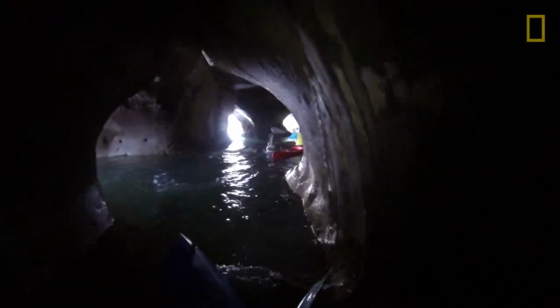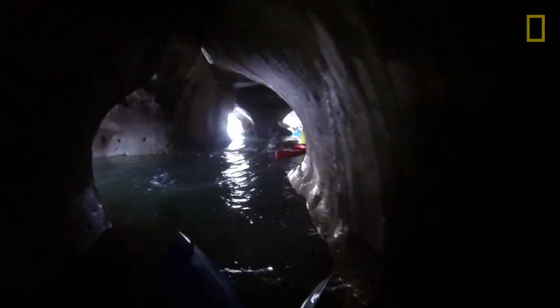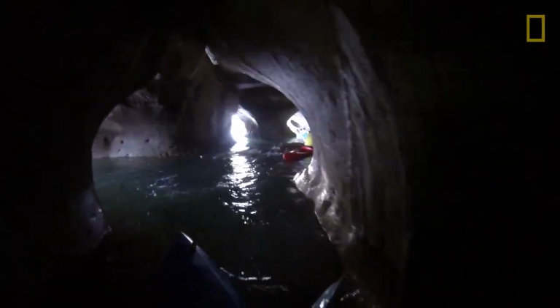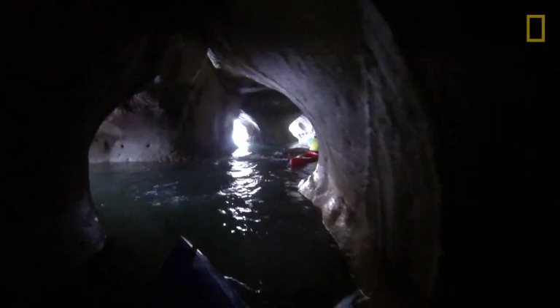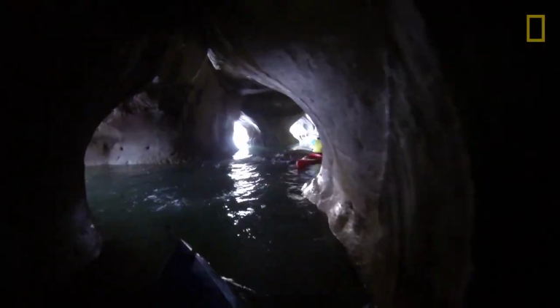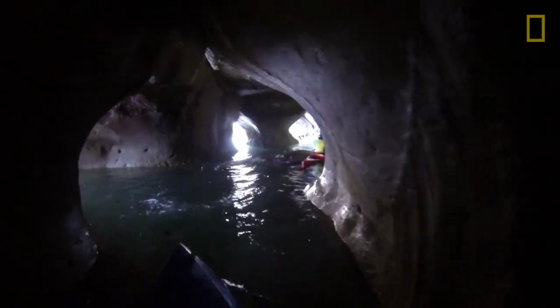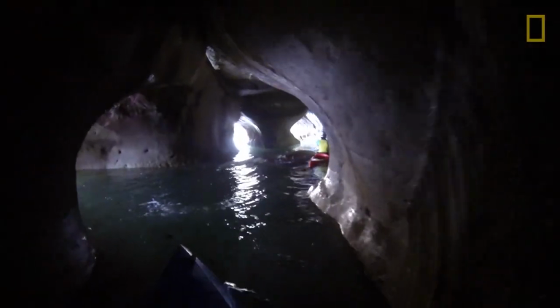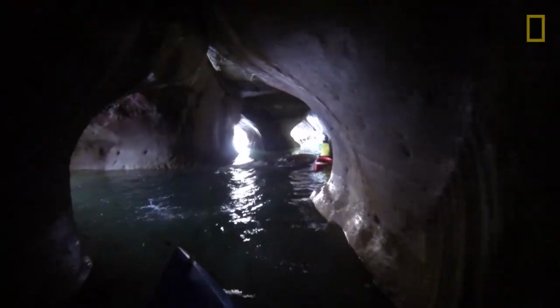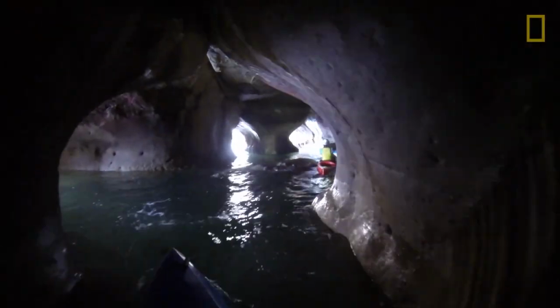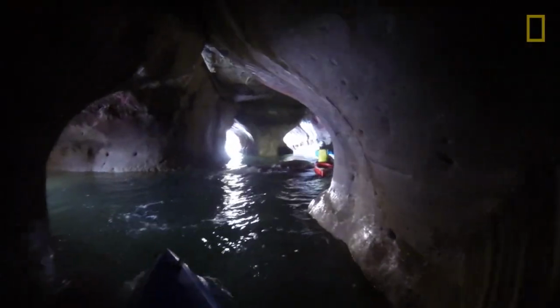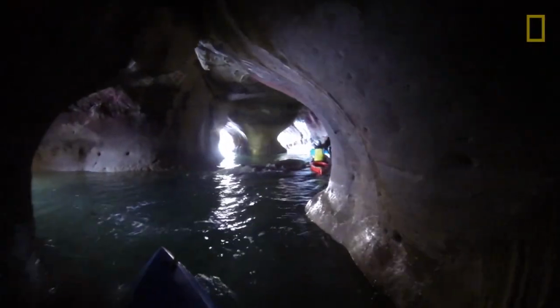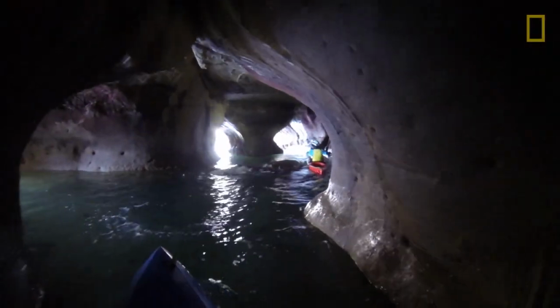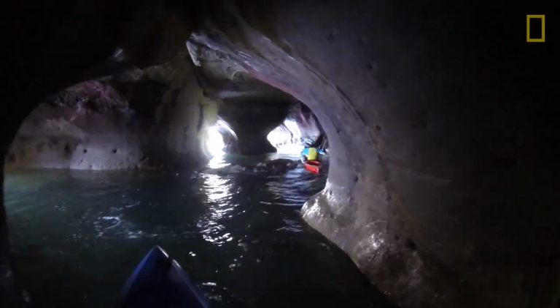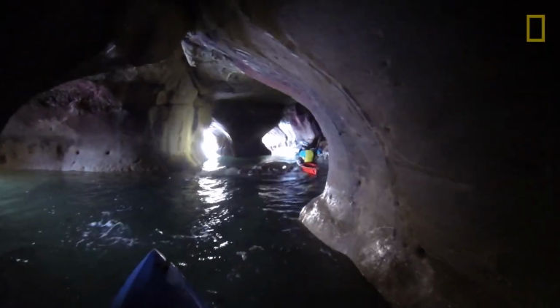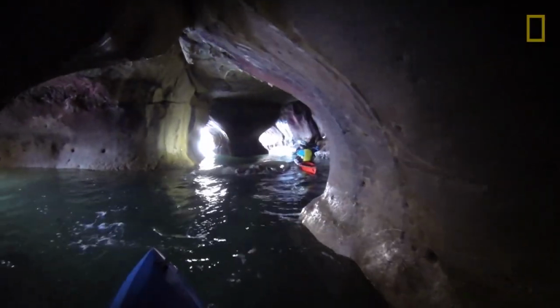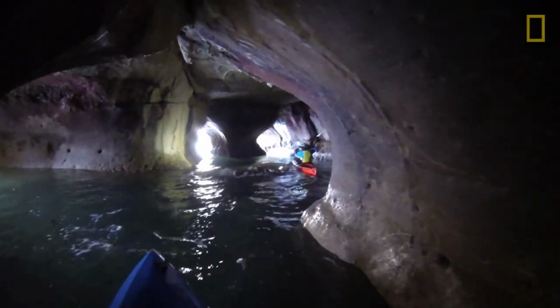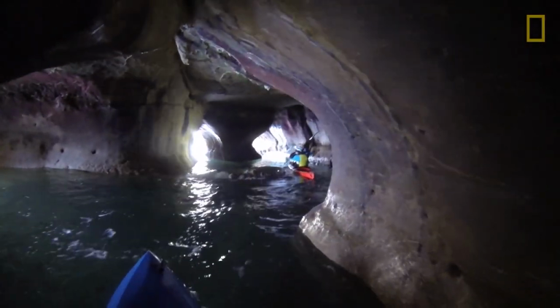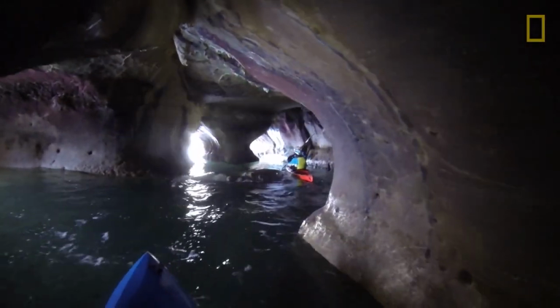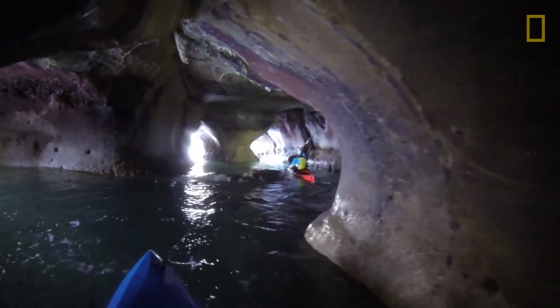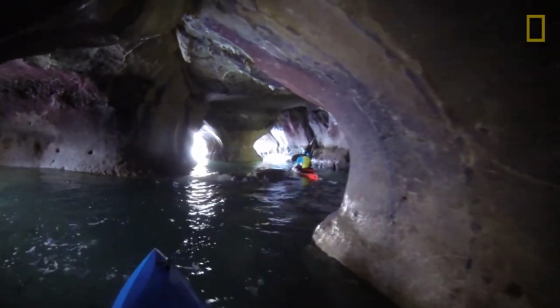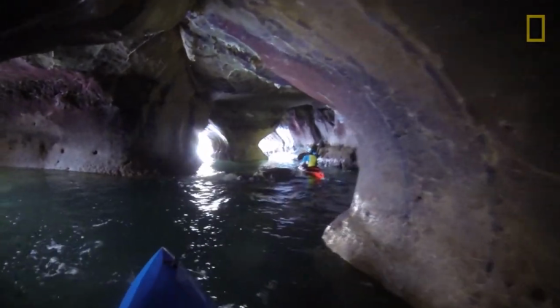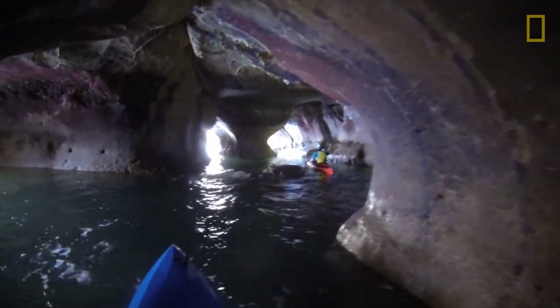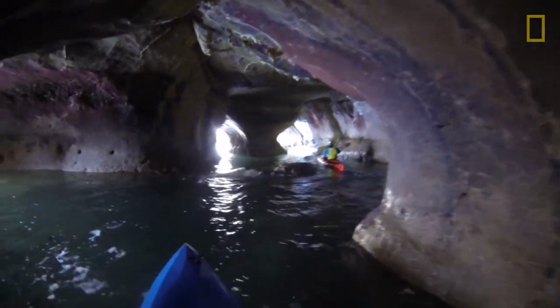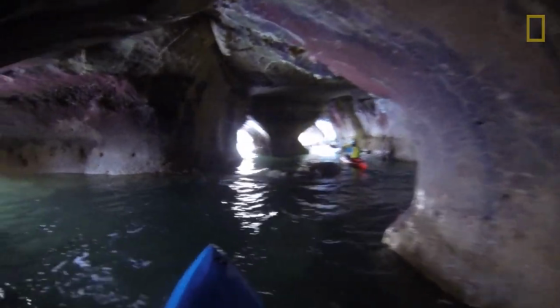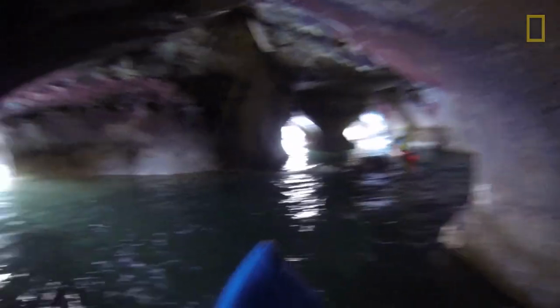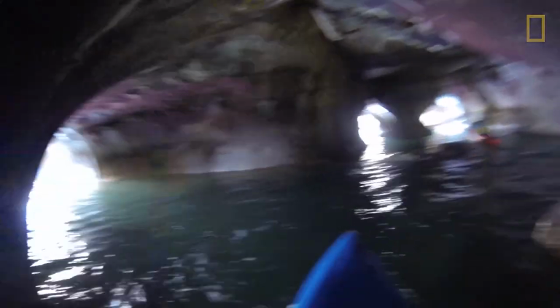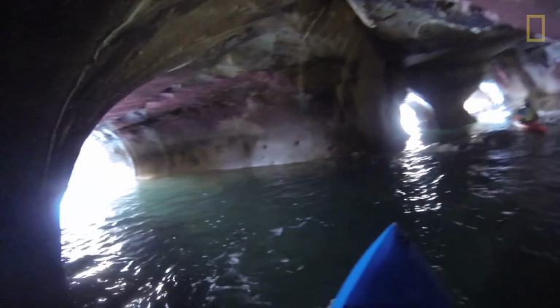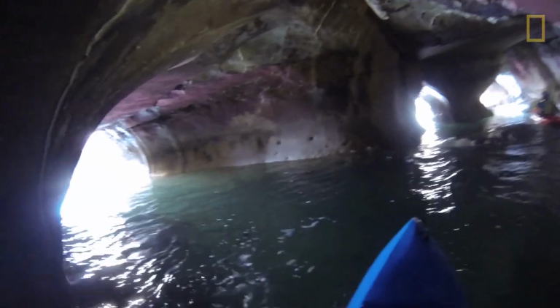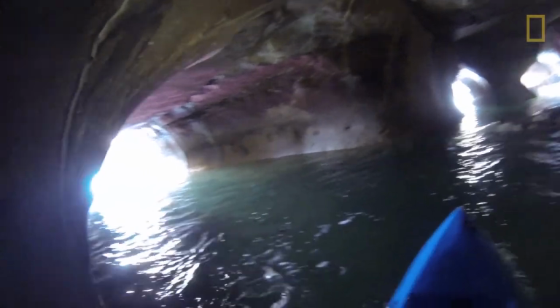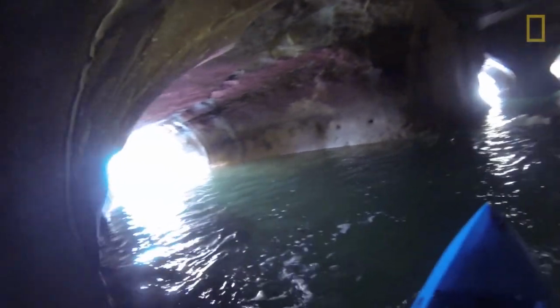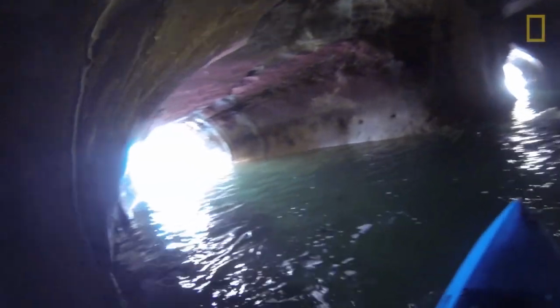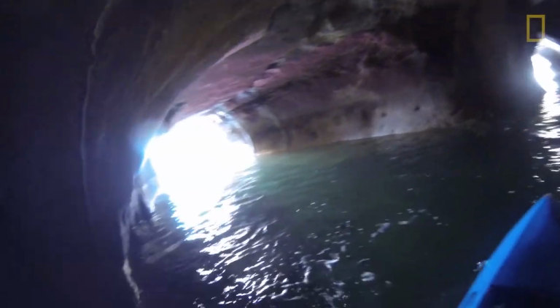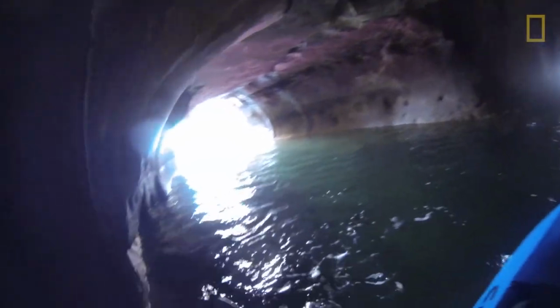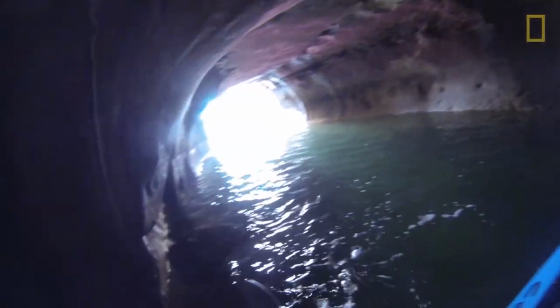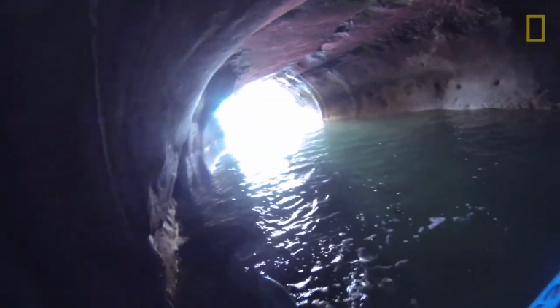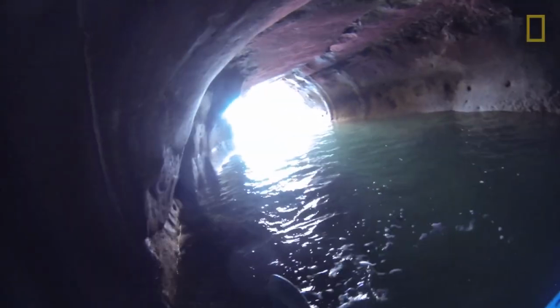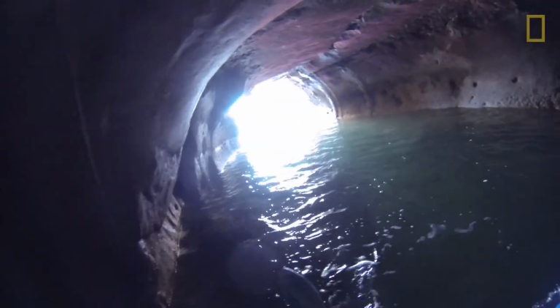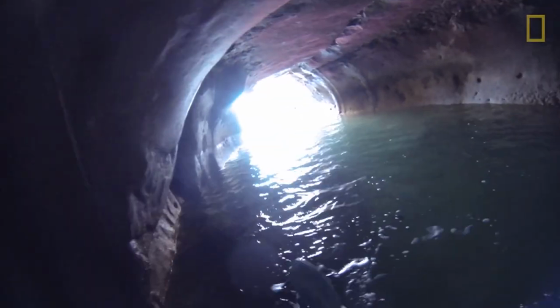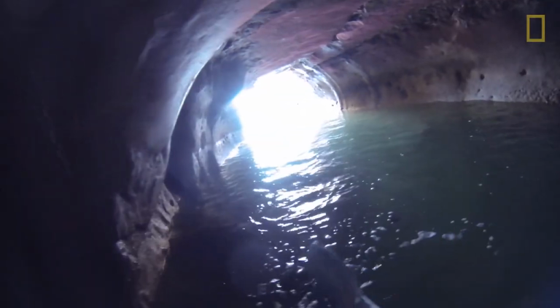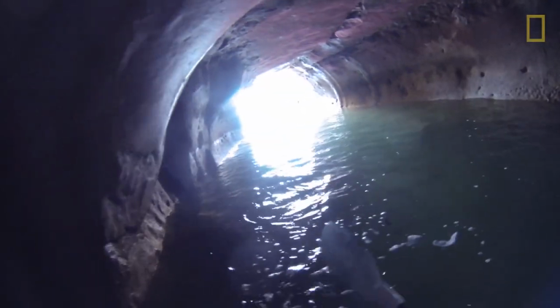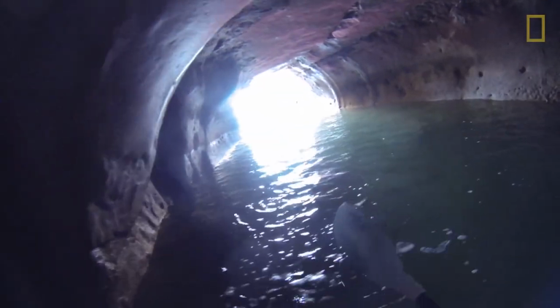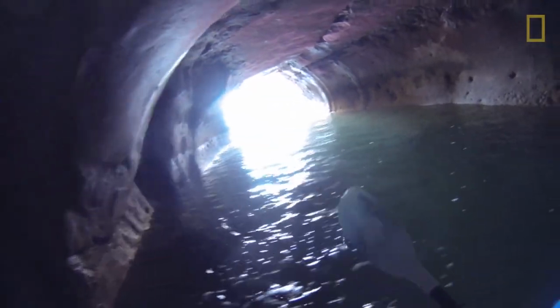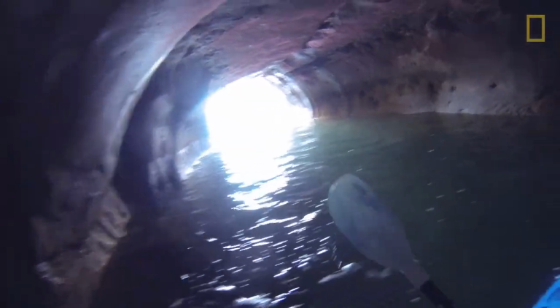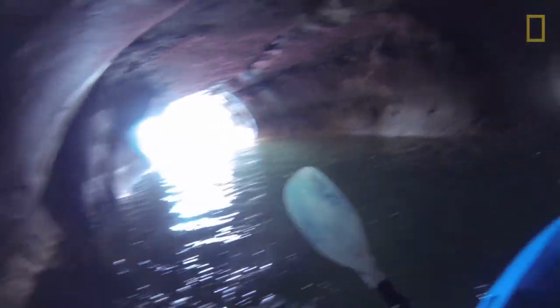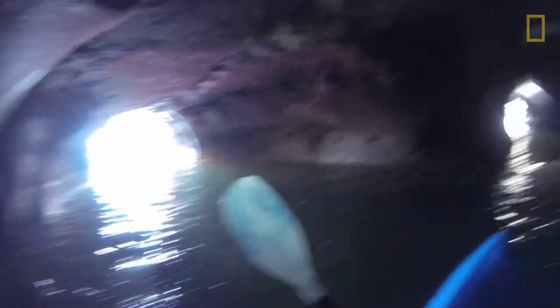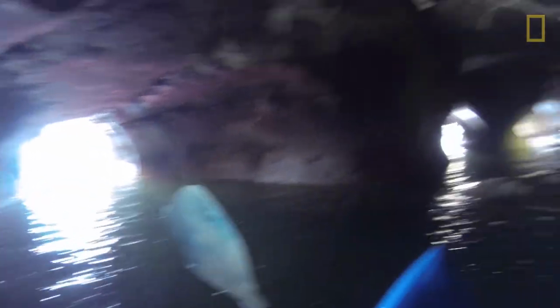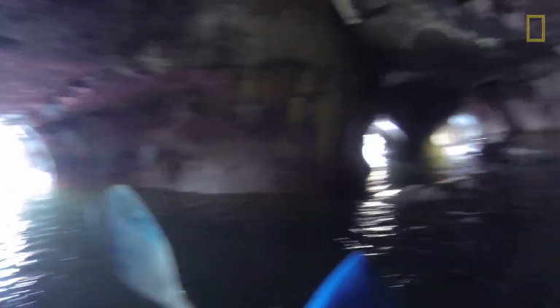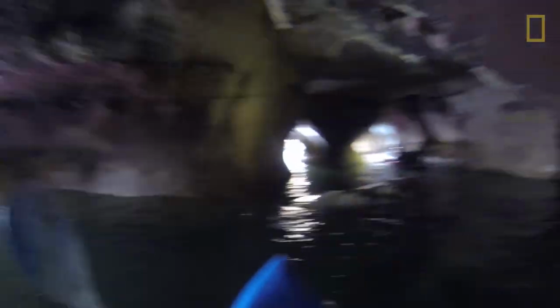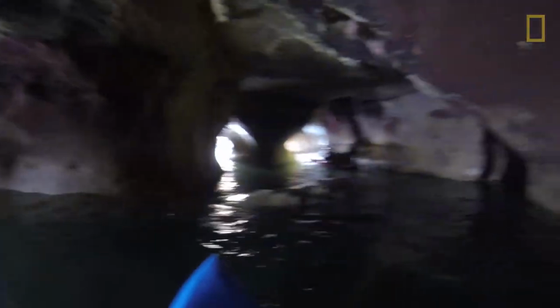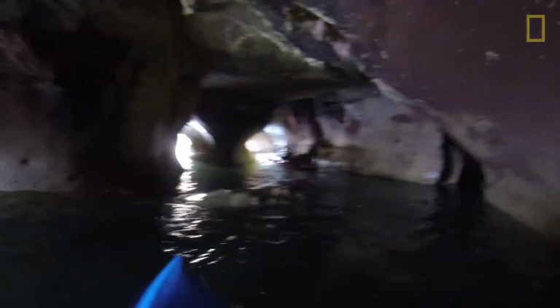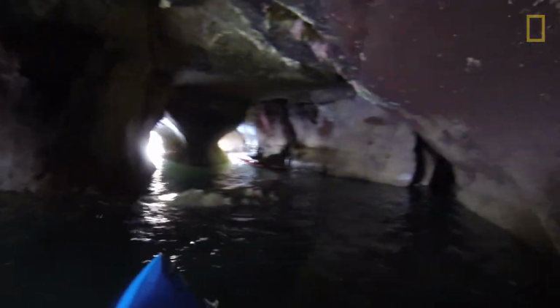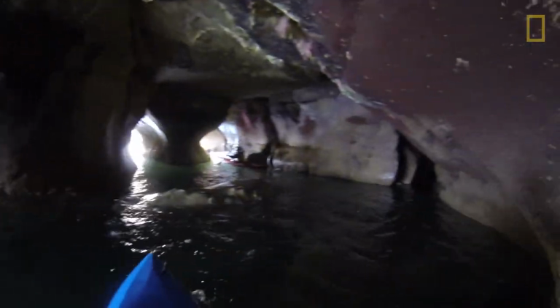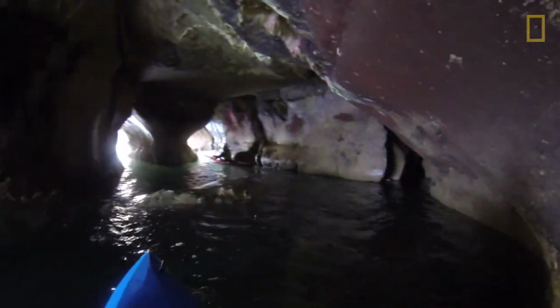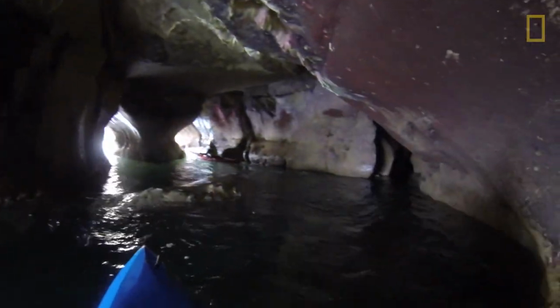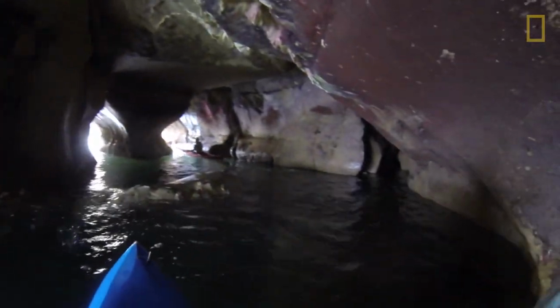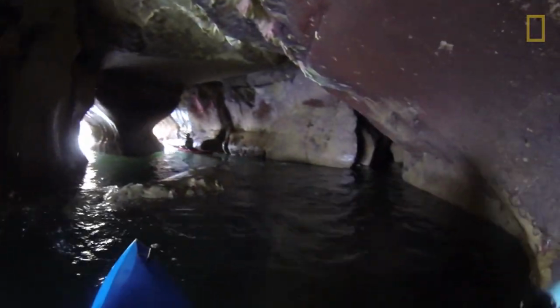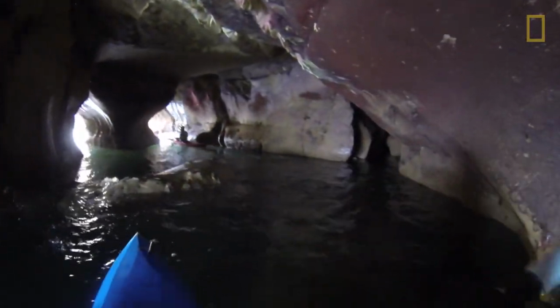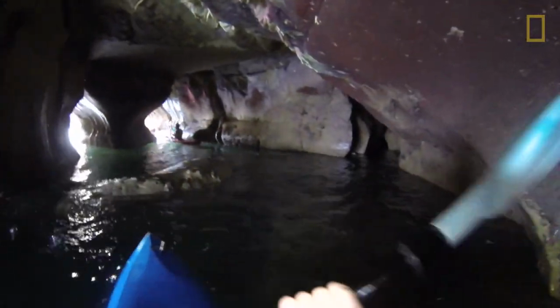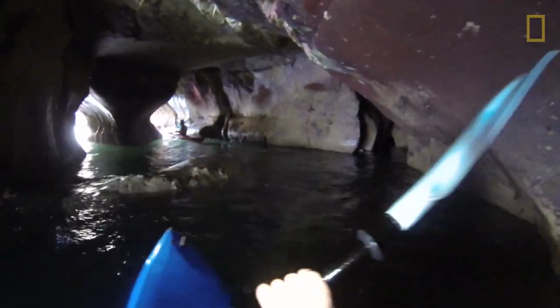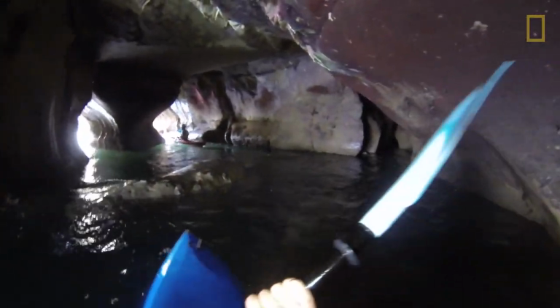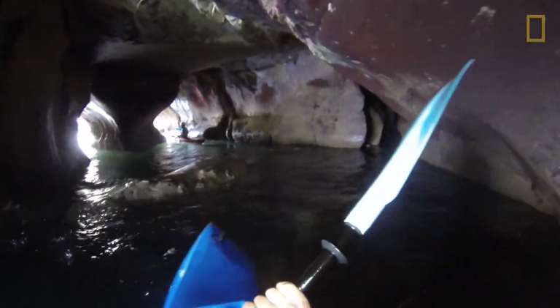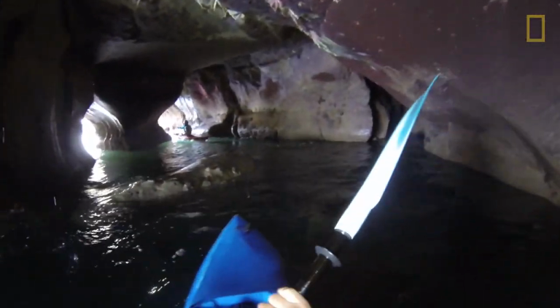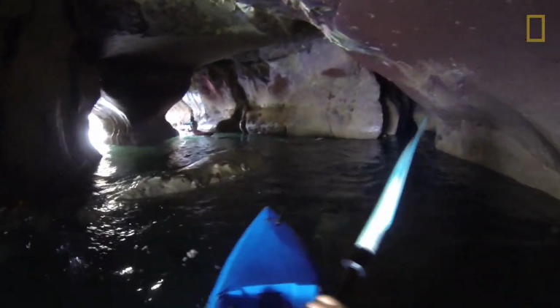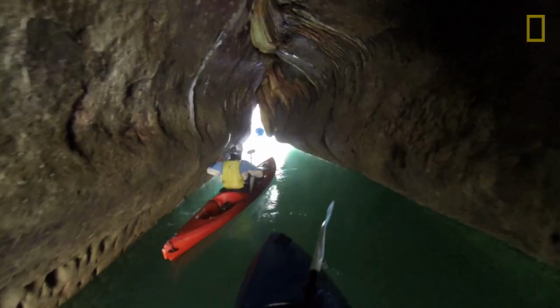Then we can start looking at things like what's the erosion rate, because the way sea caves form is by eroding coastlines.